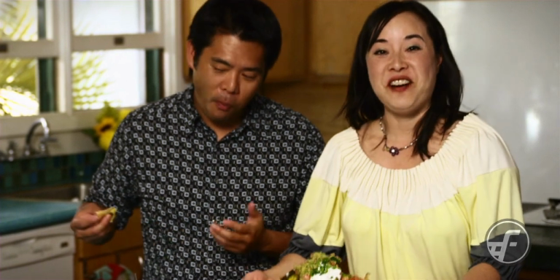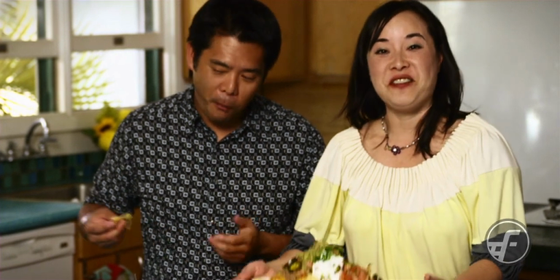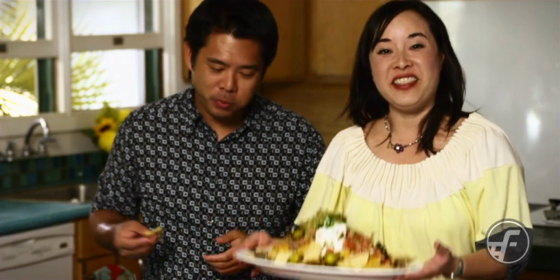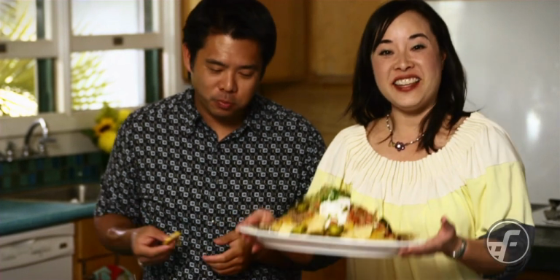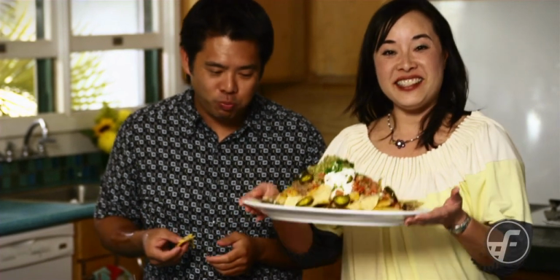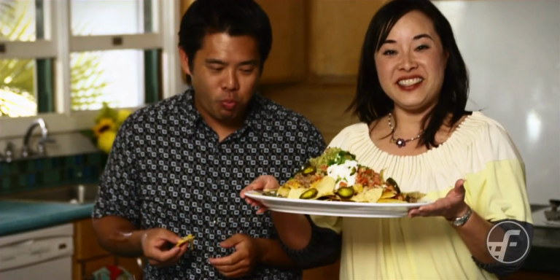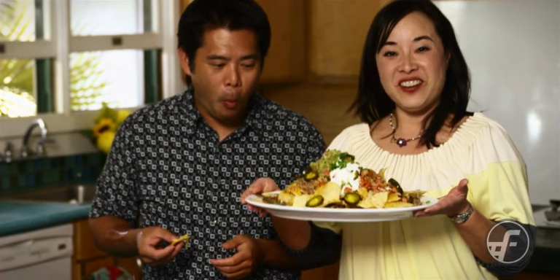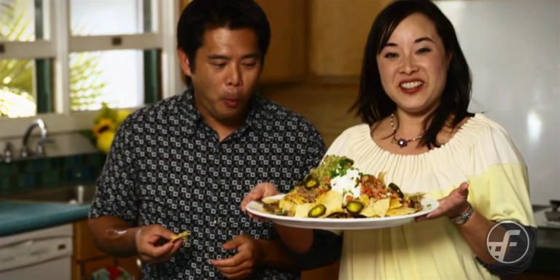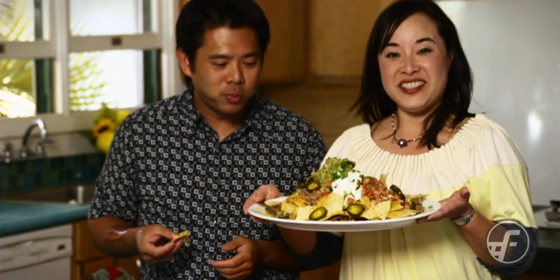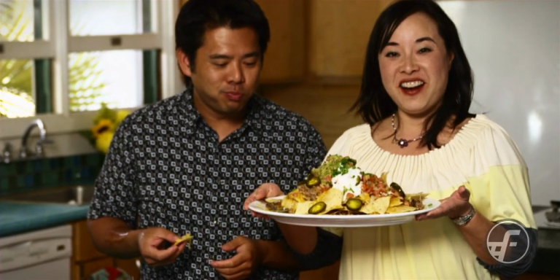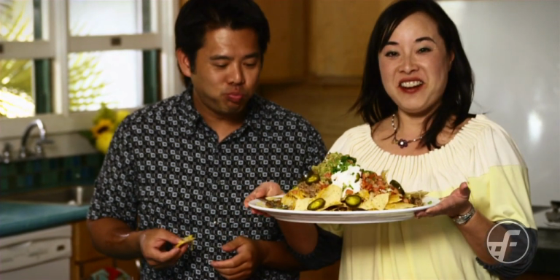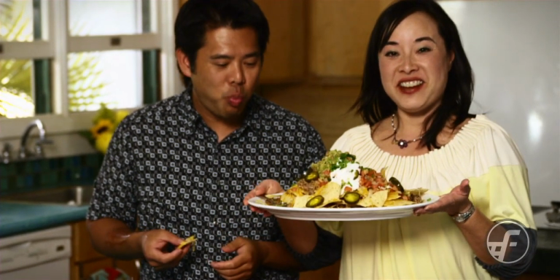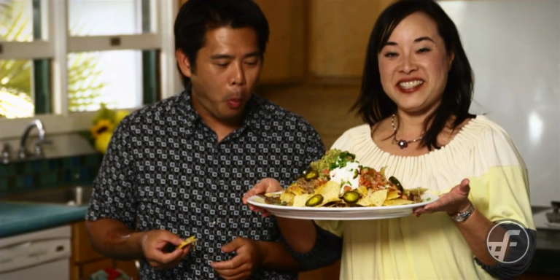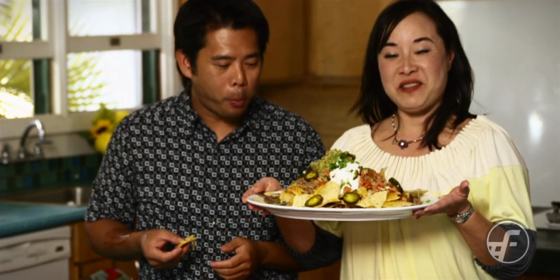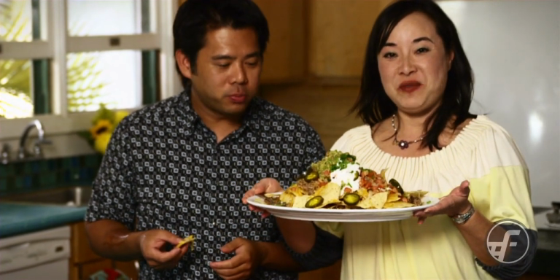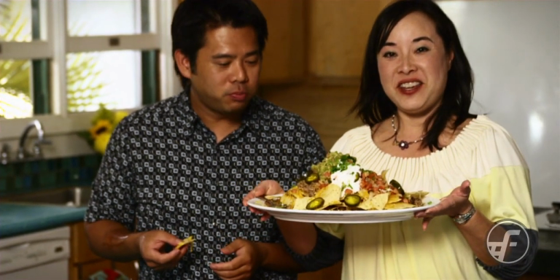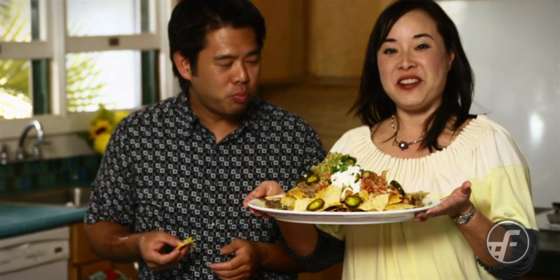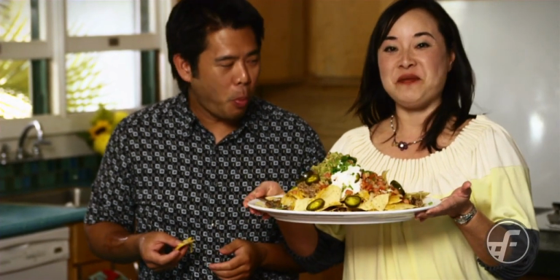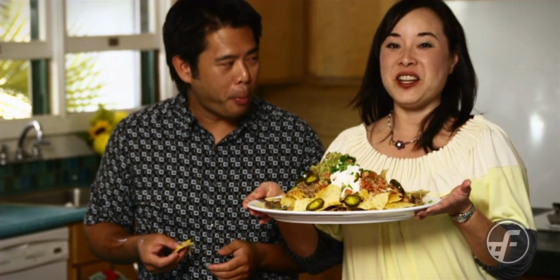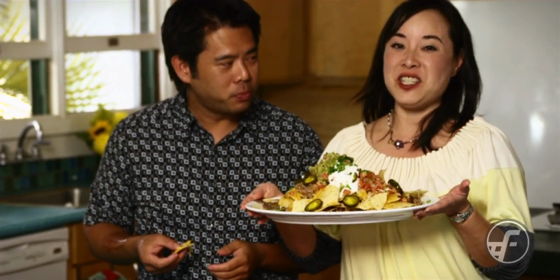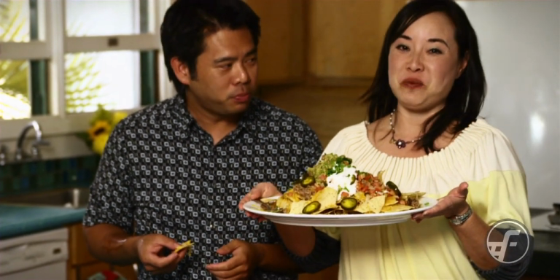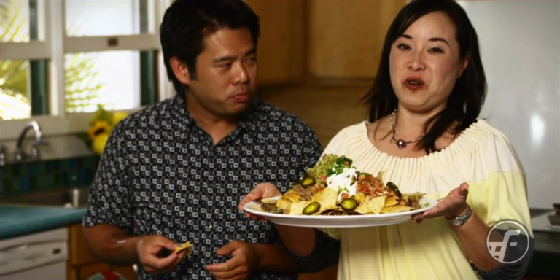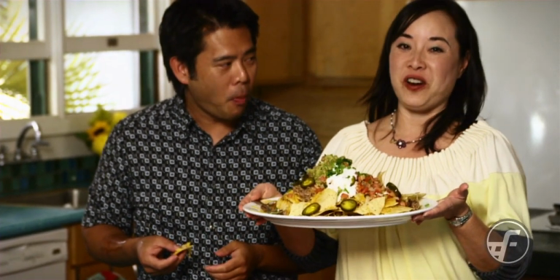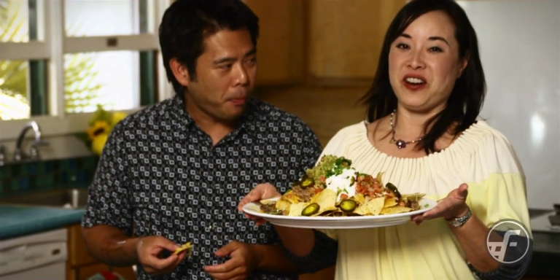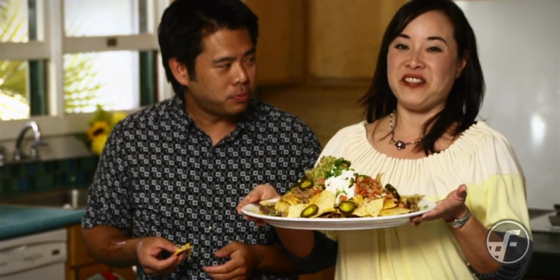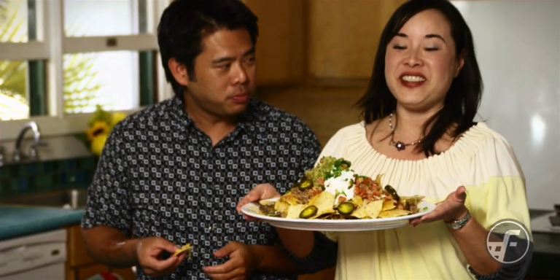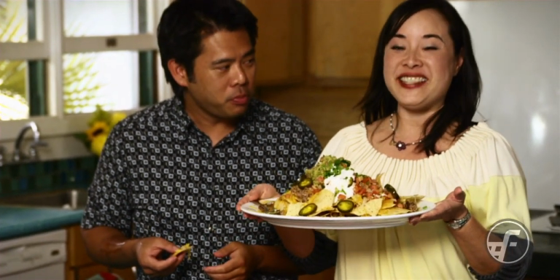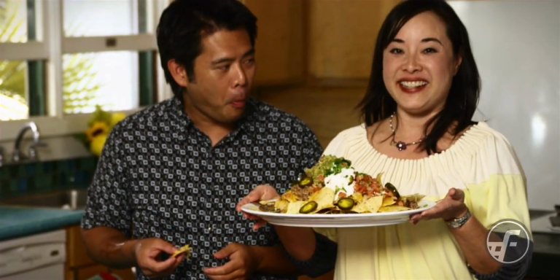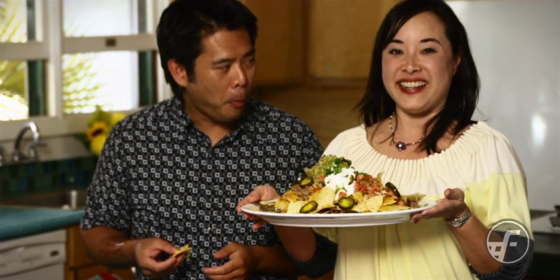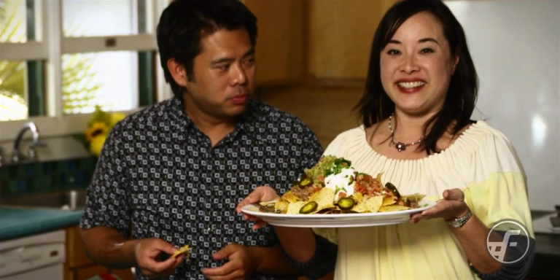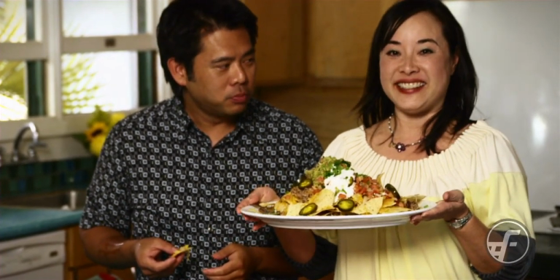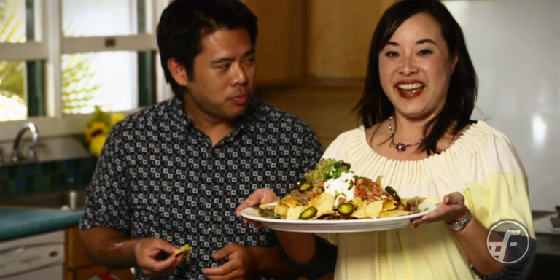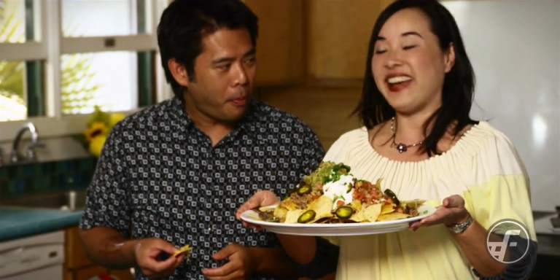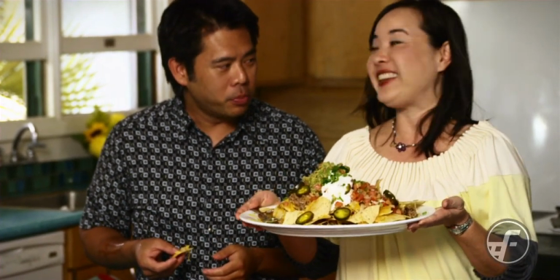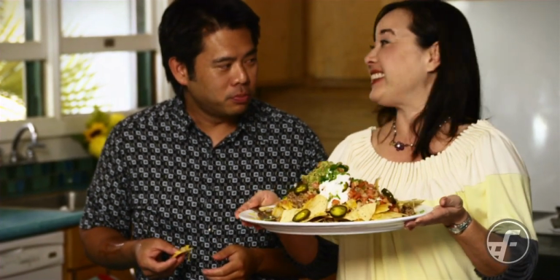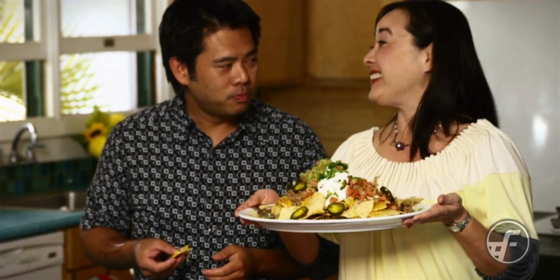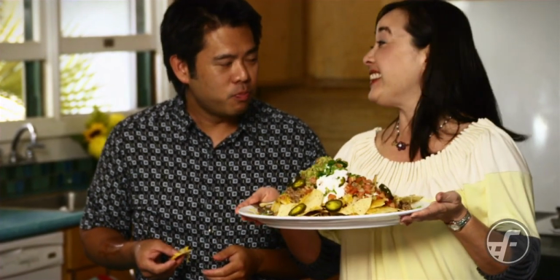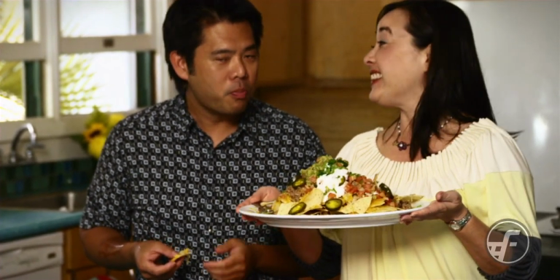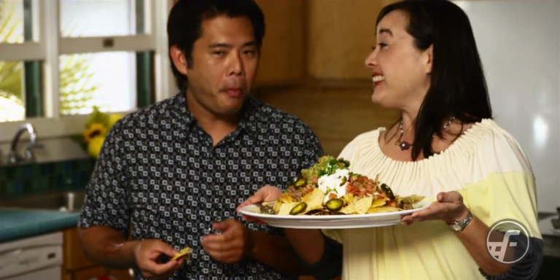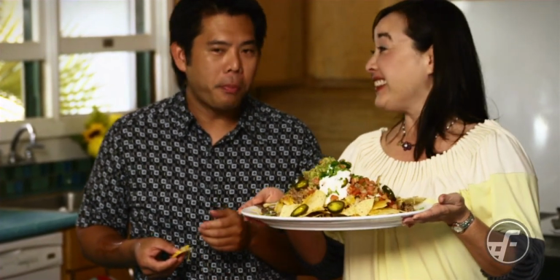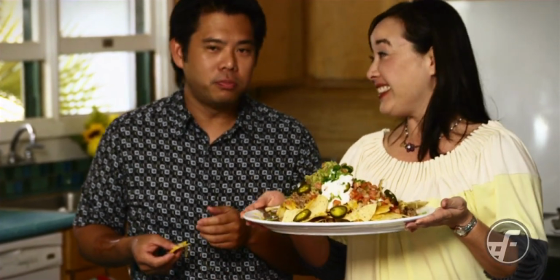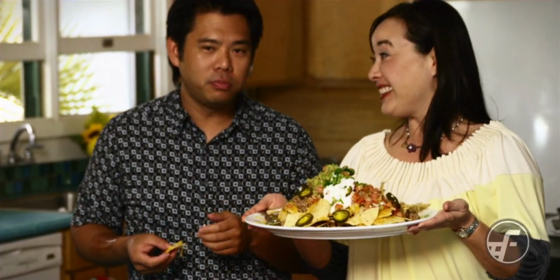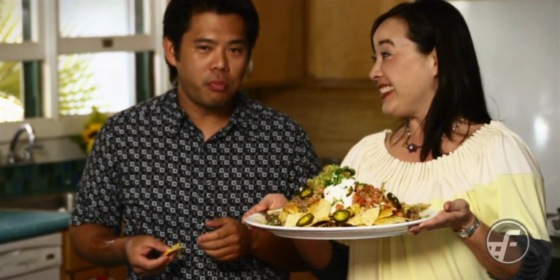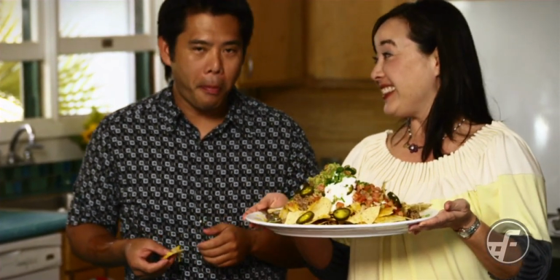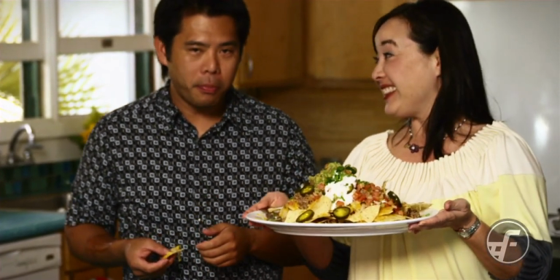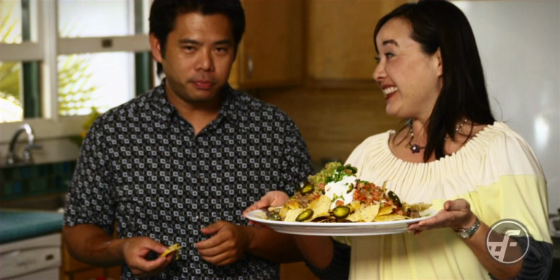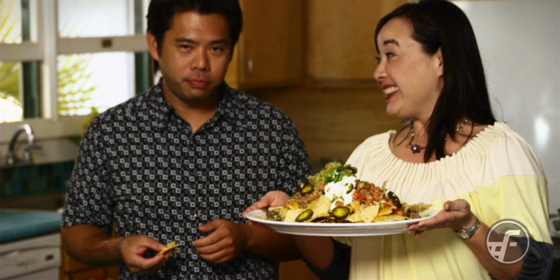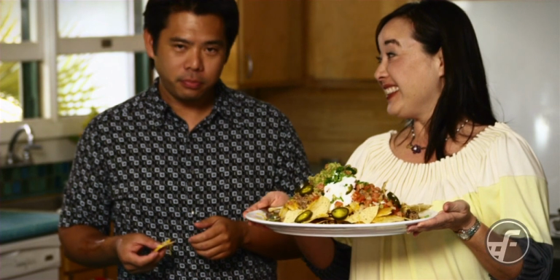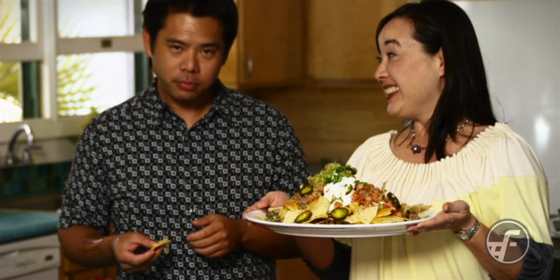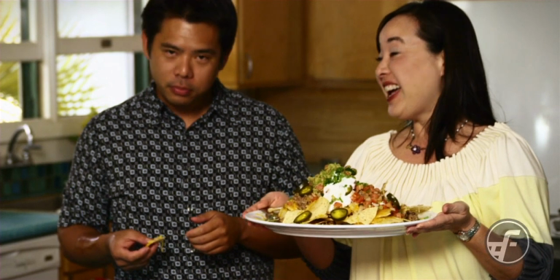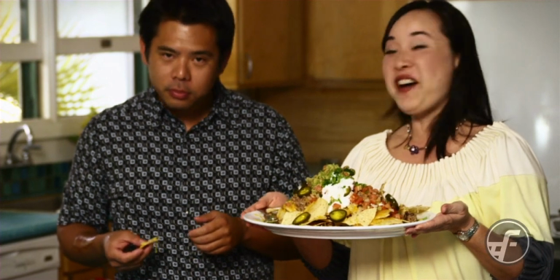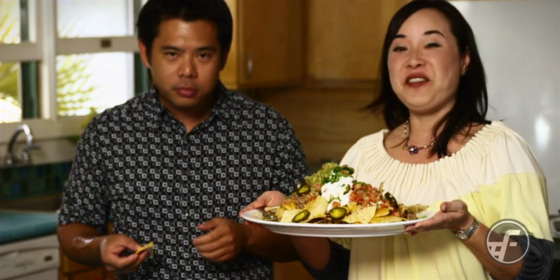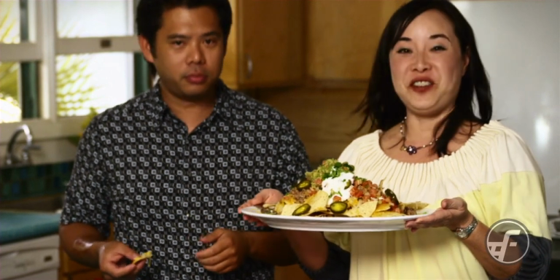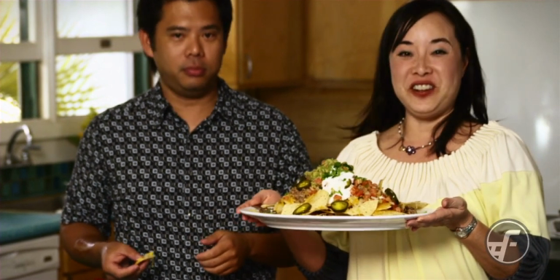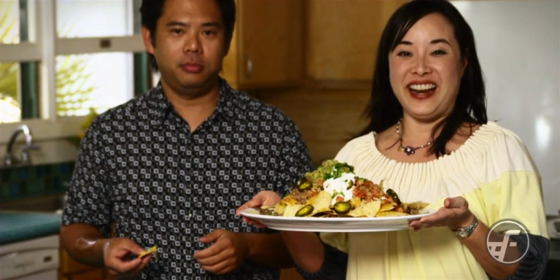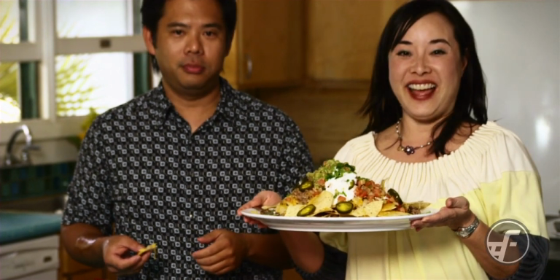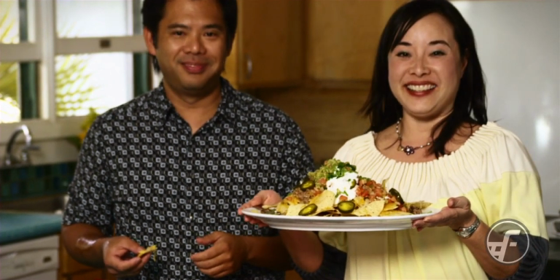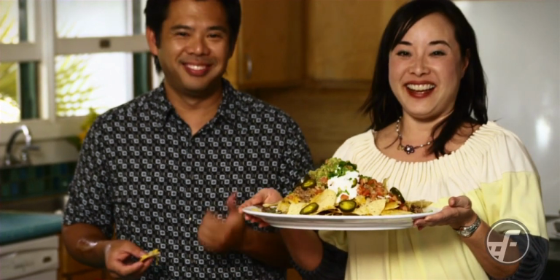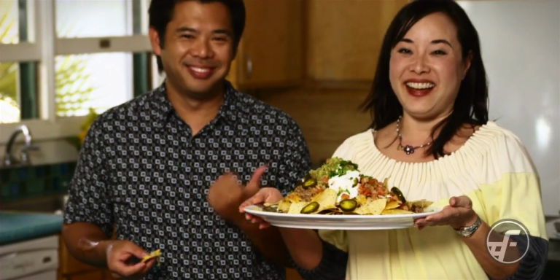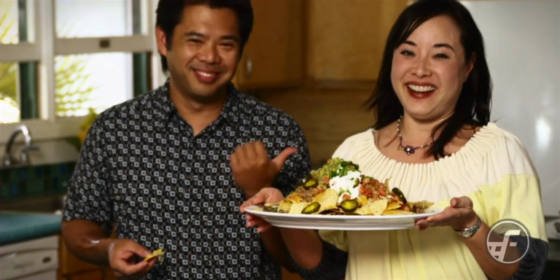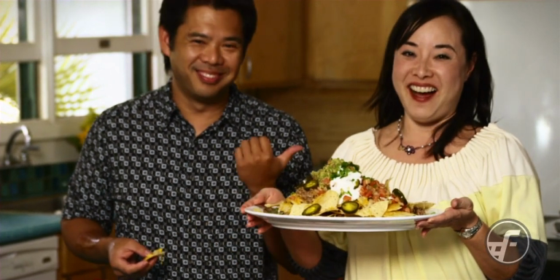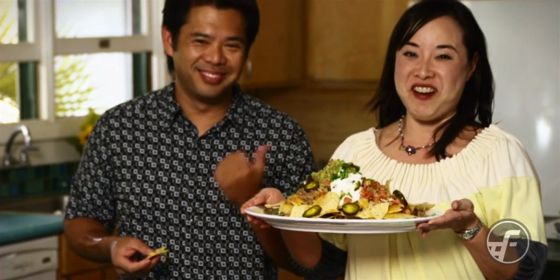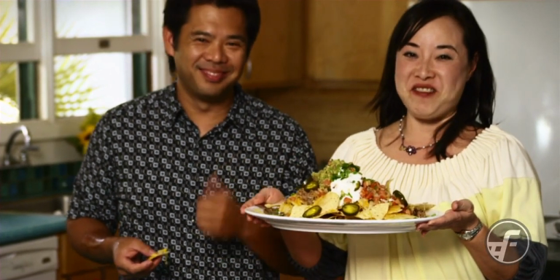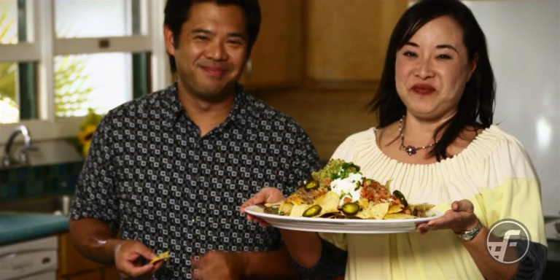For this gold star recipe and much more, visit us at Foodland.com.